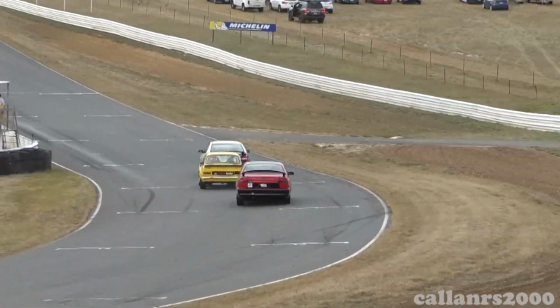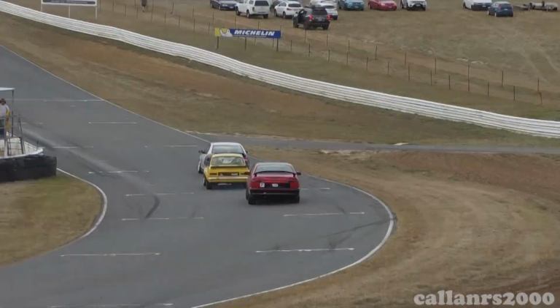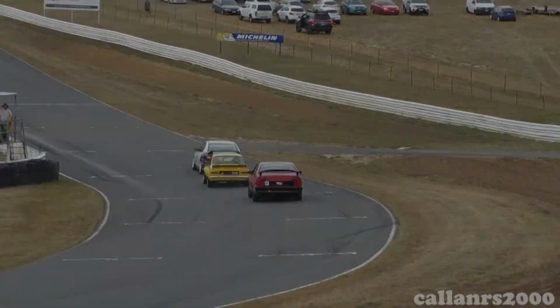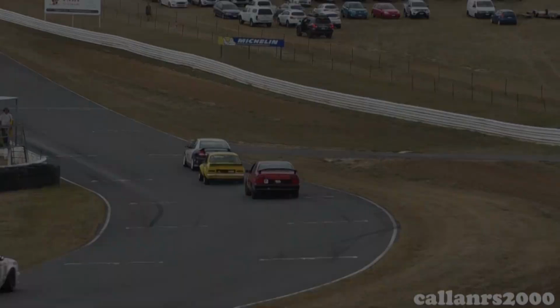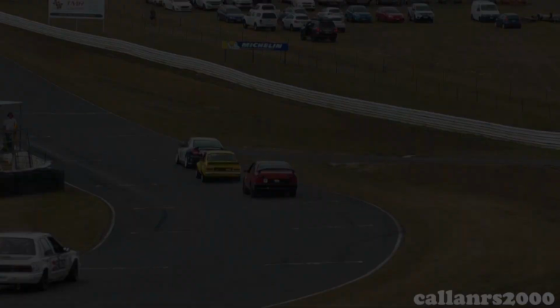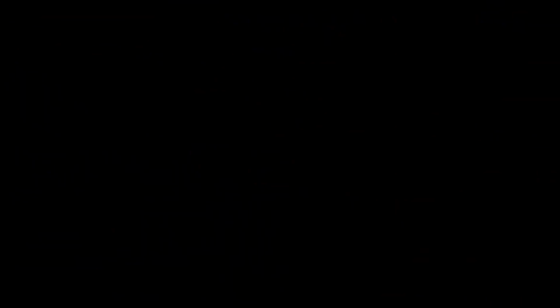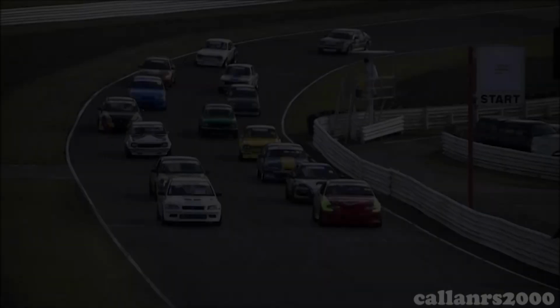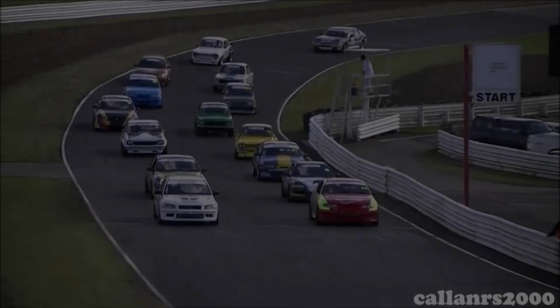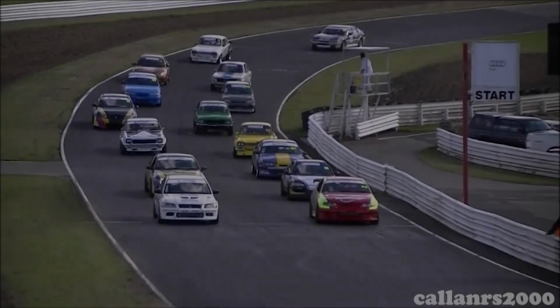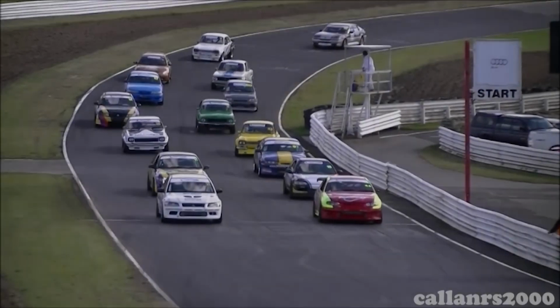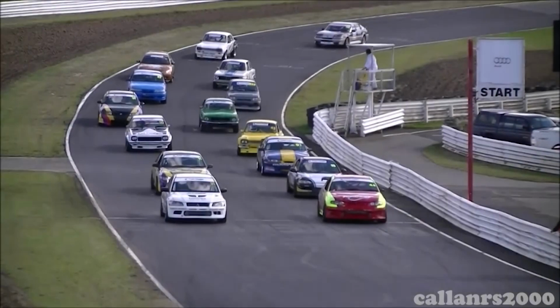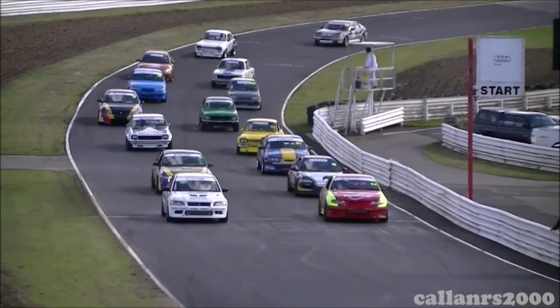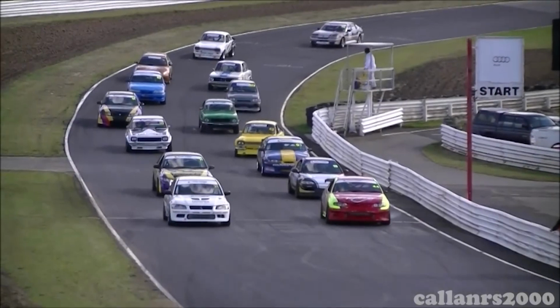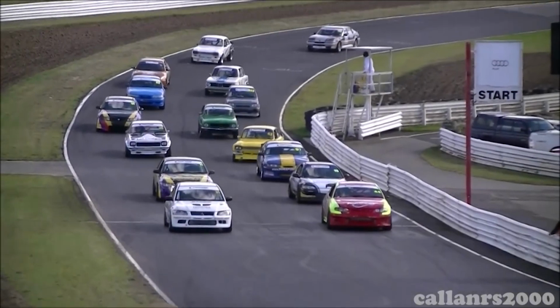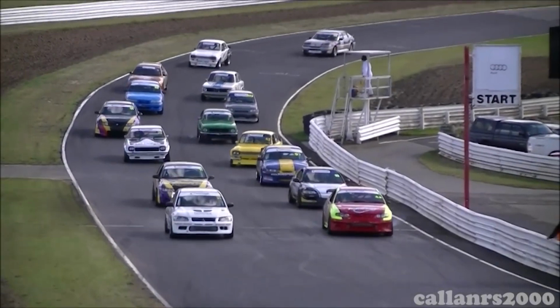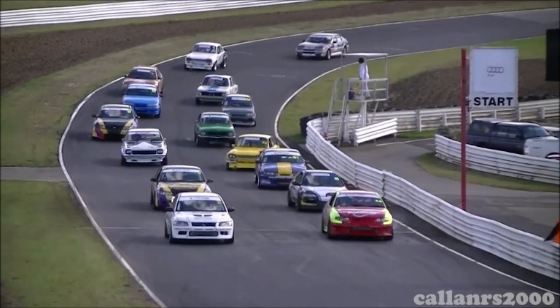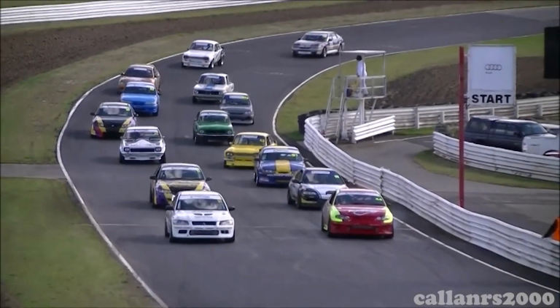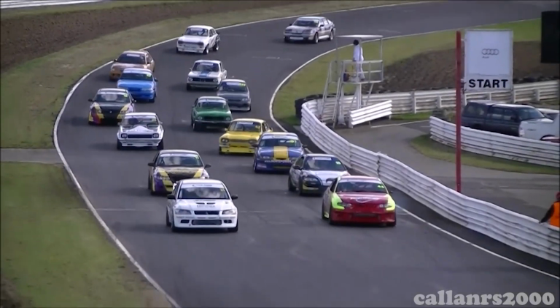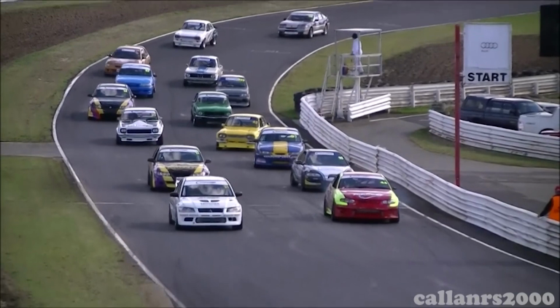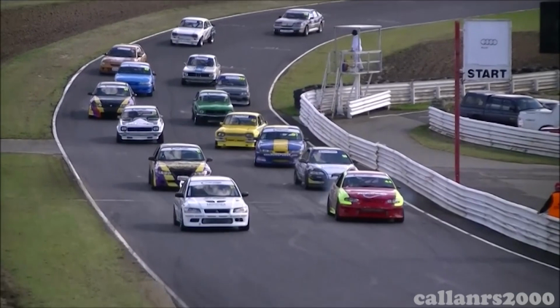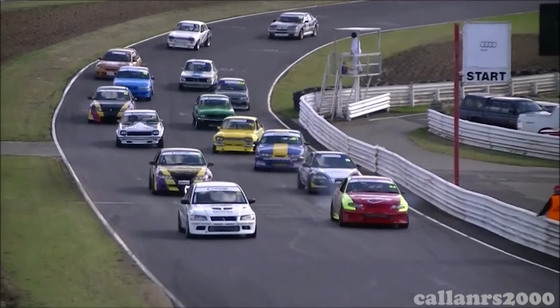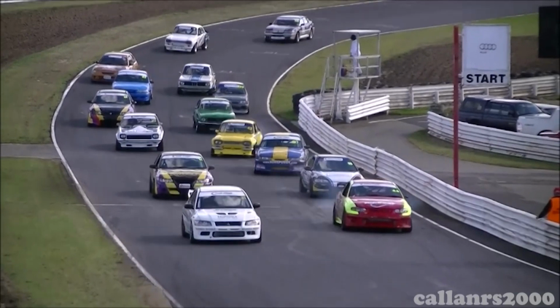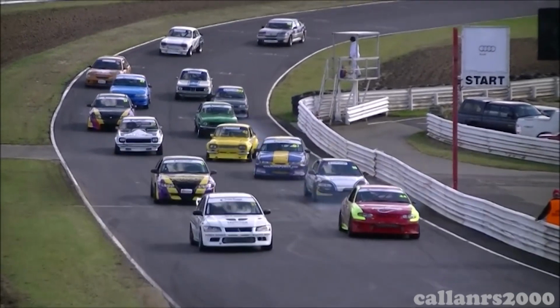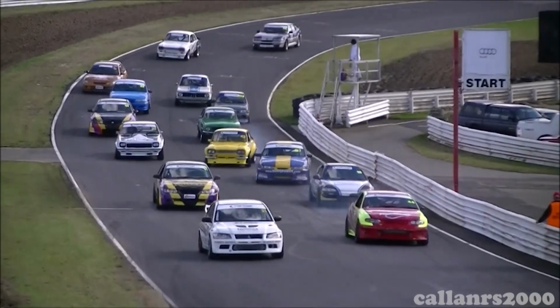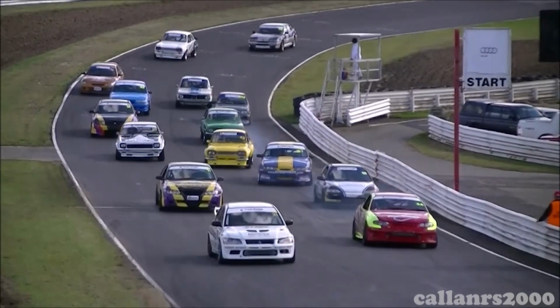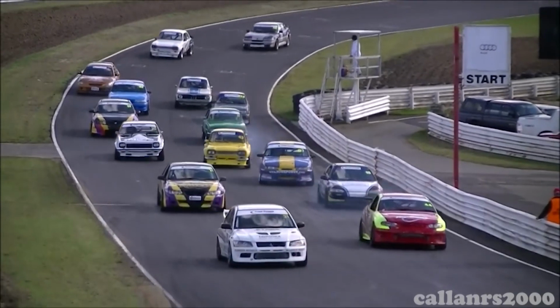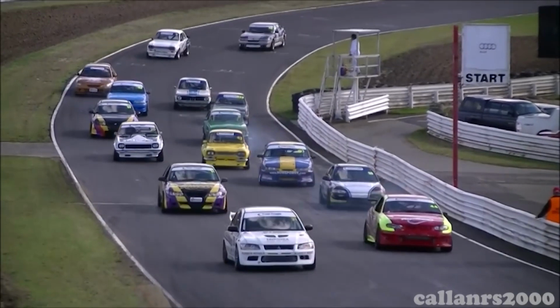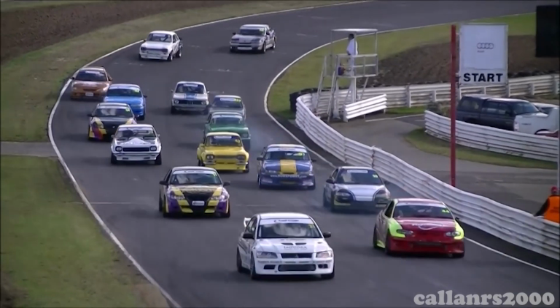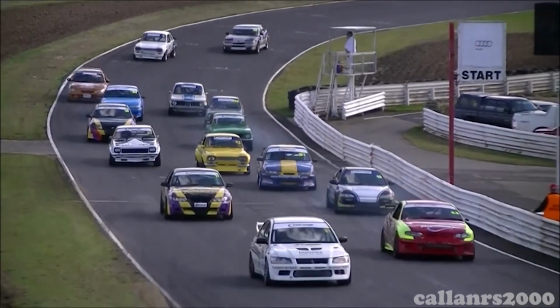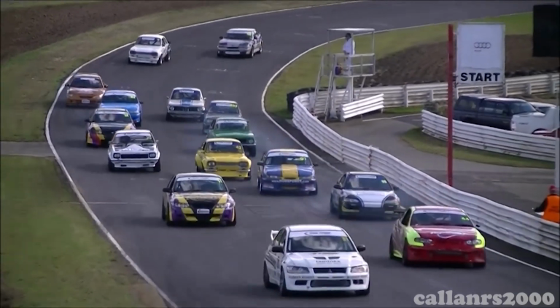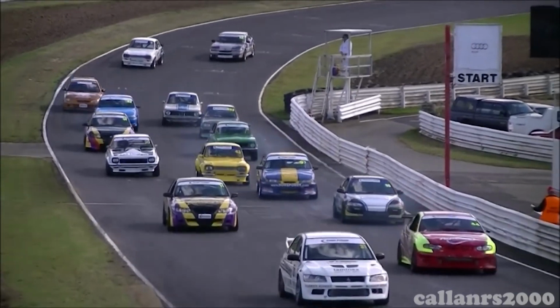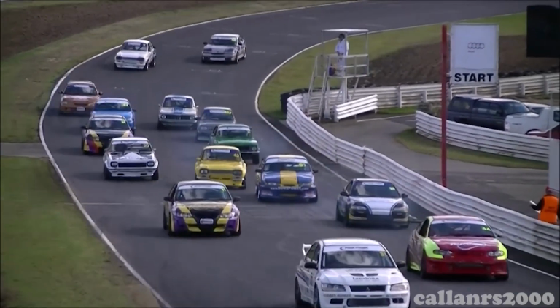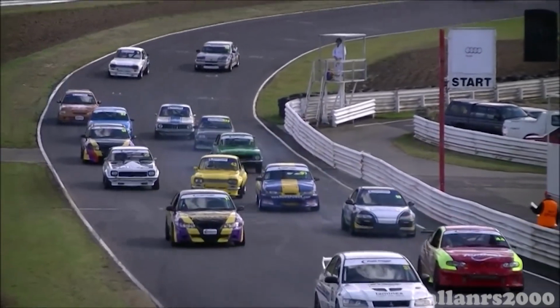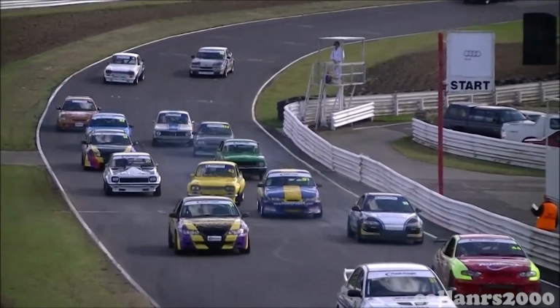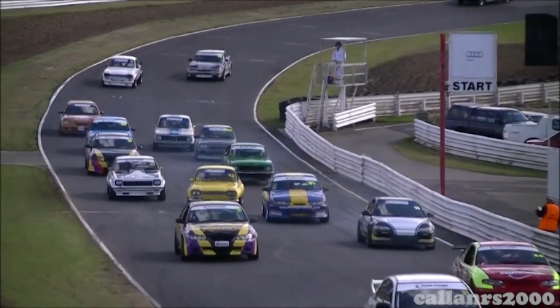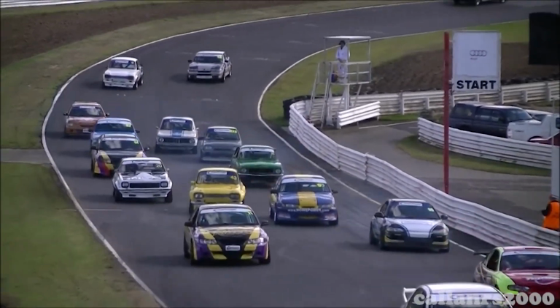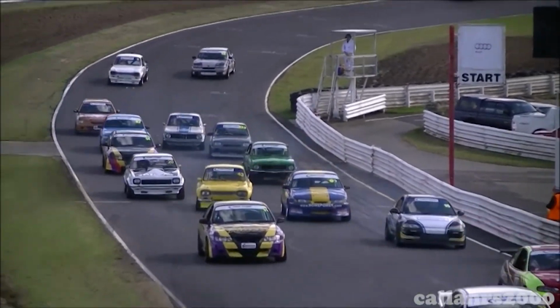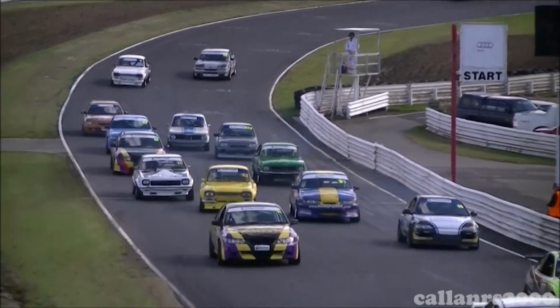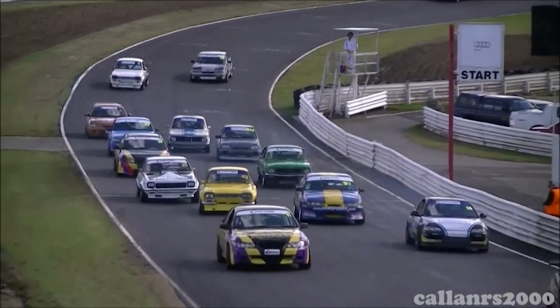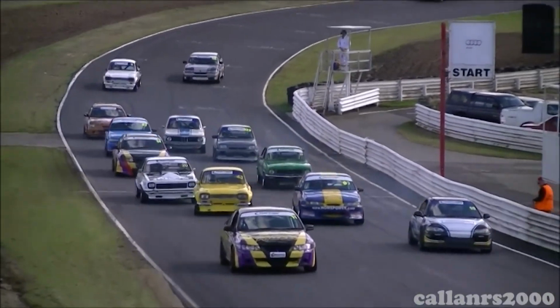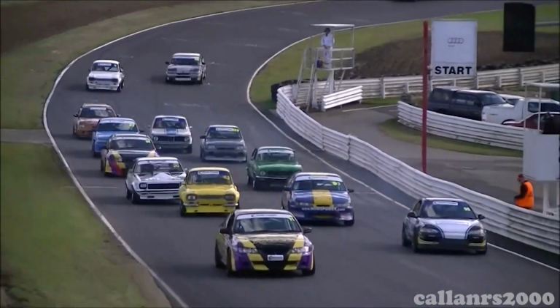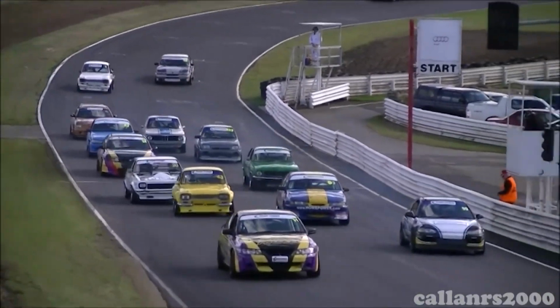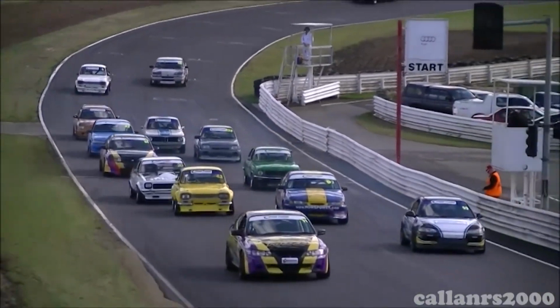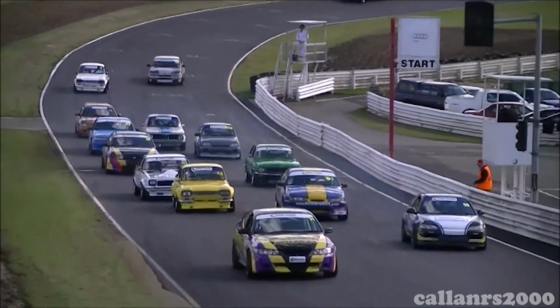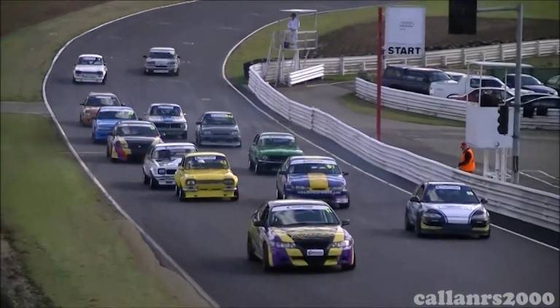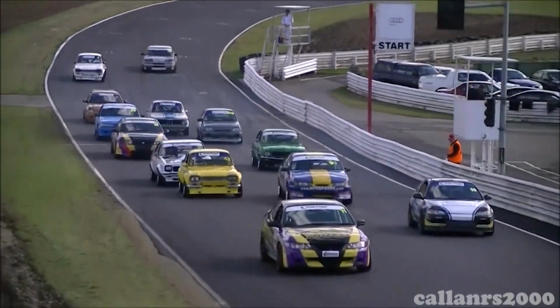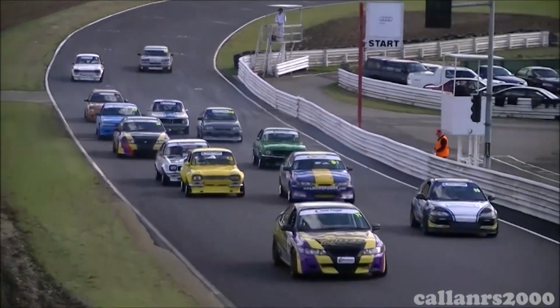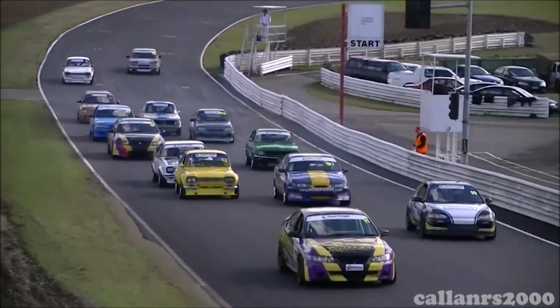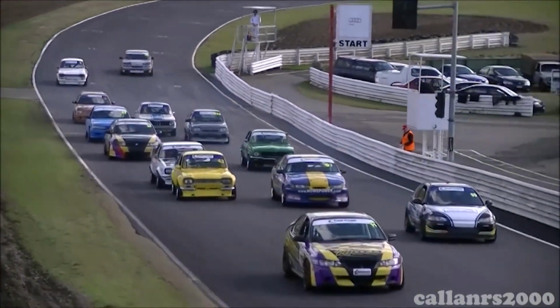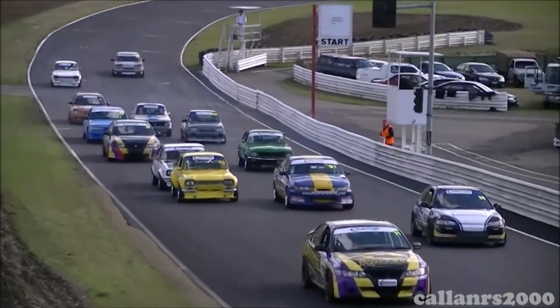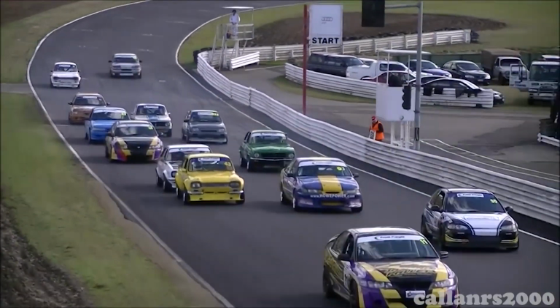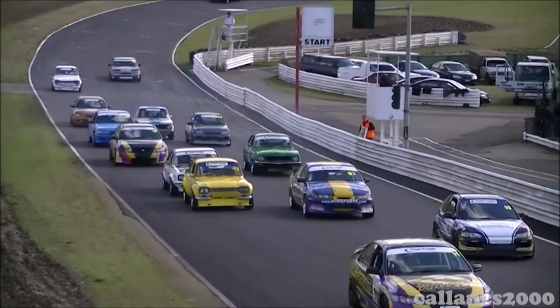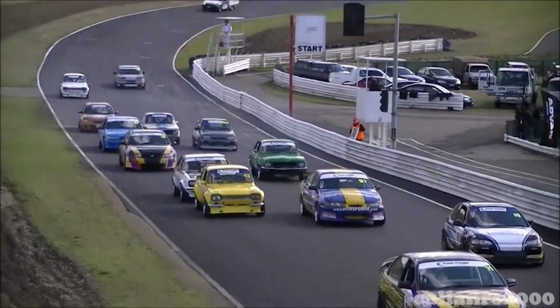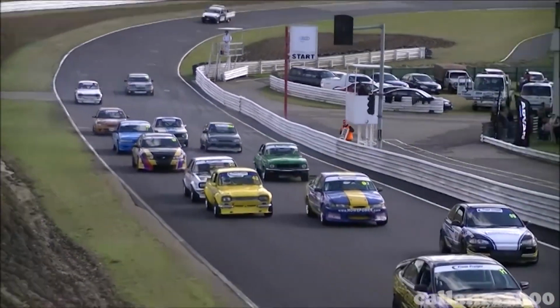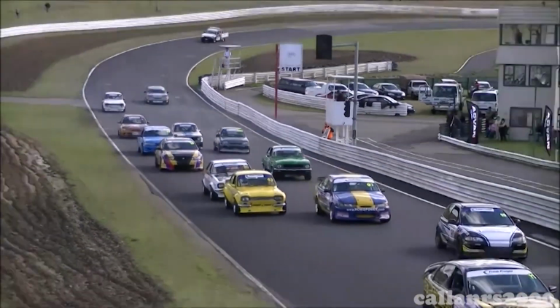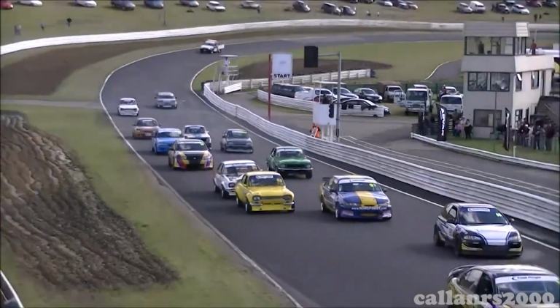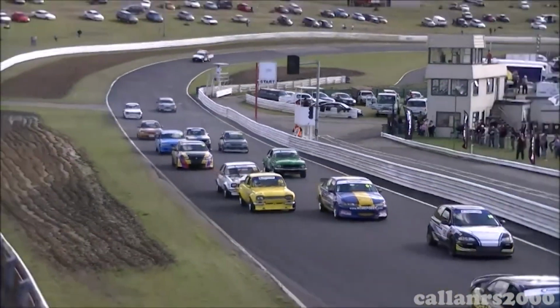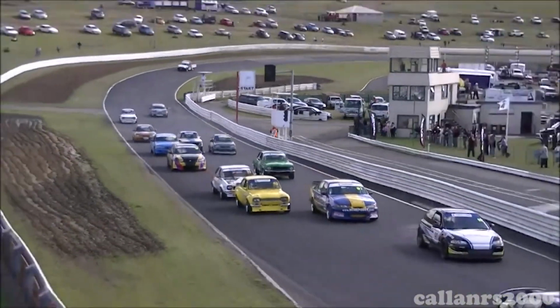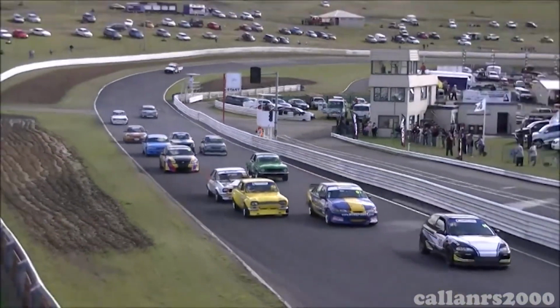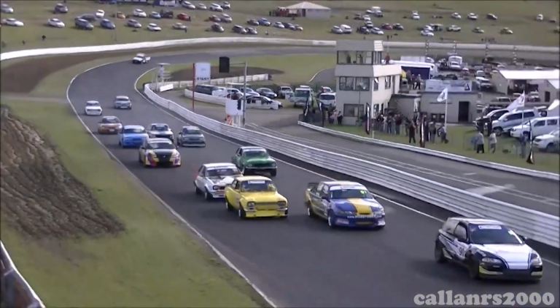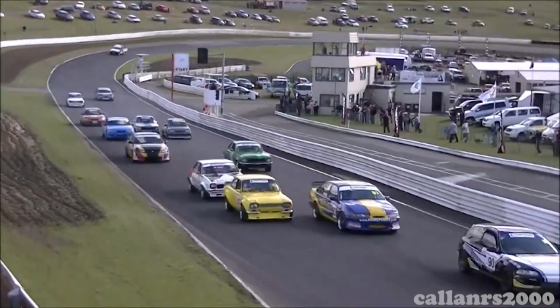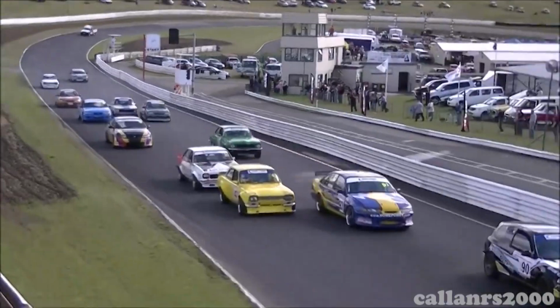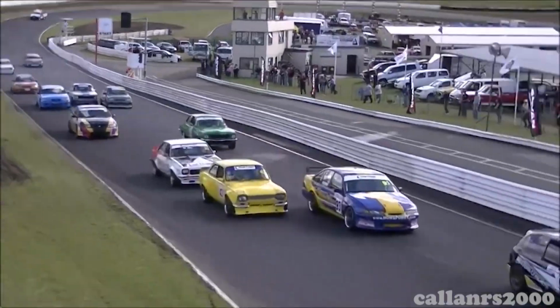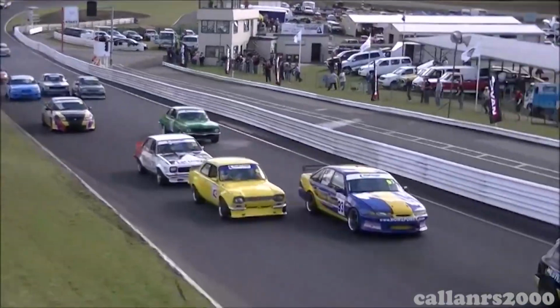His best achievement in the car was winning the under 2-litre Improved Production Nationals at Baskerville in 2012.